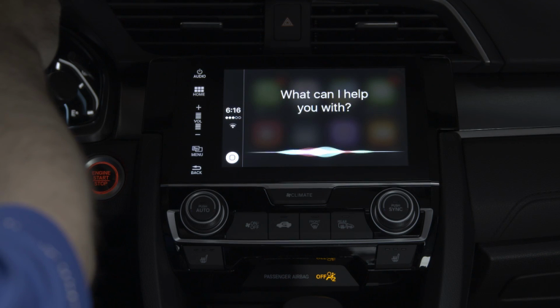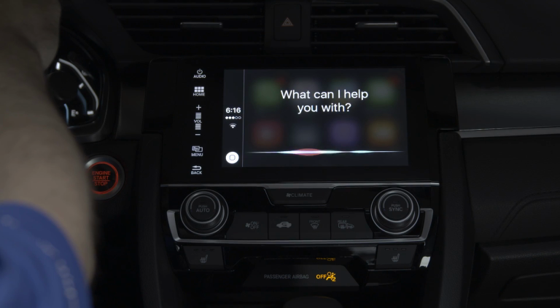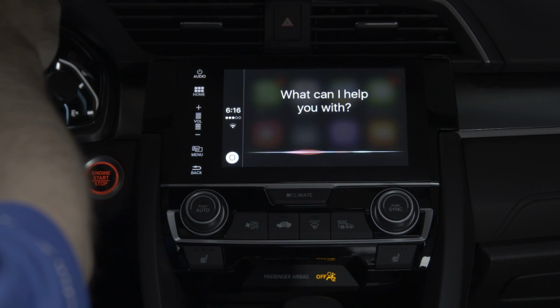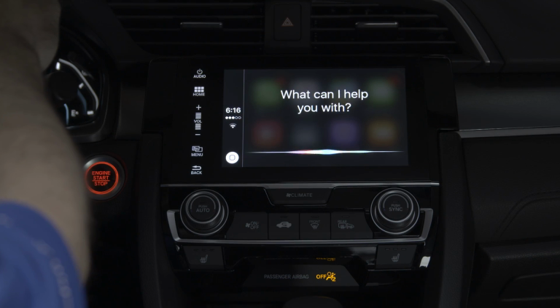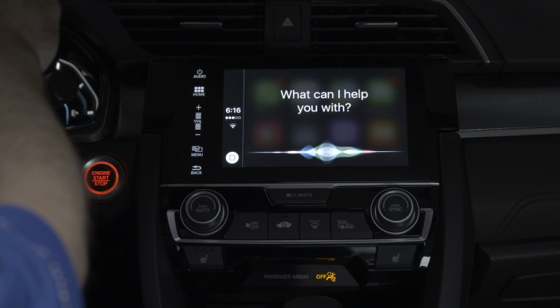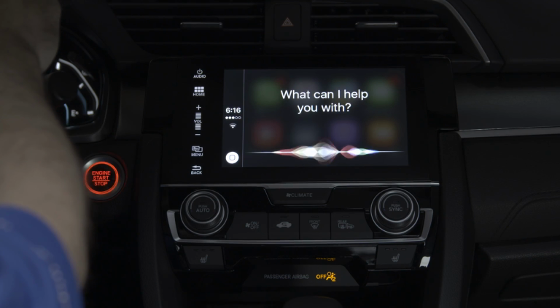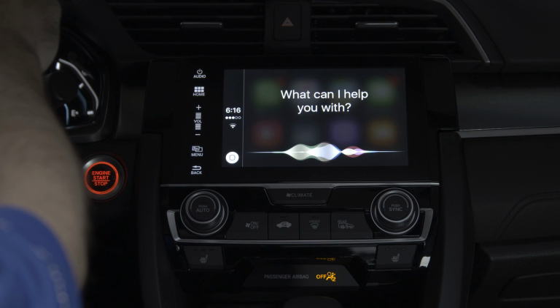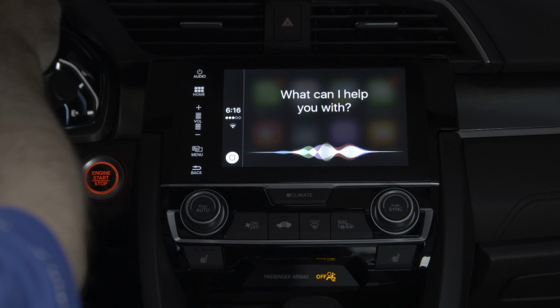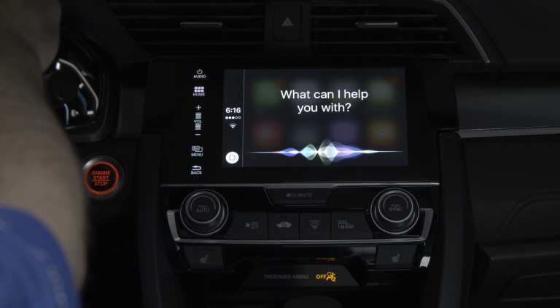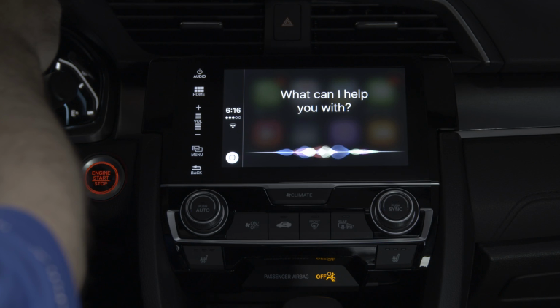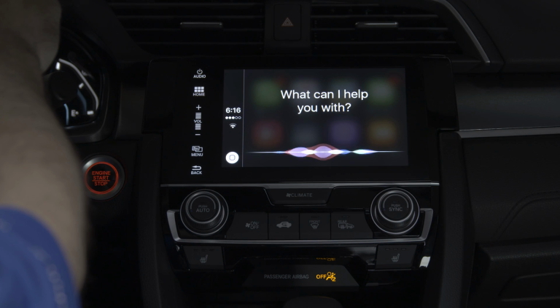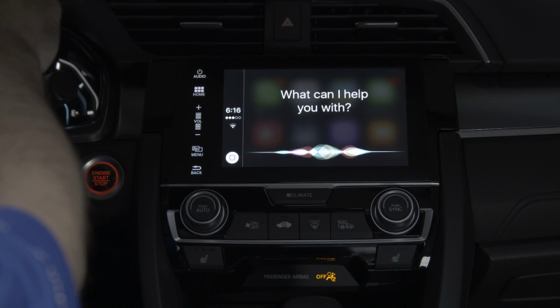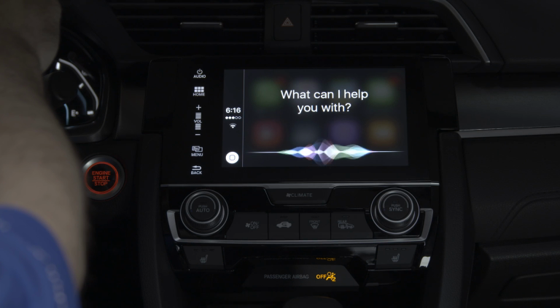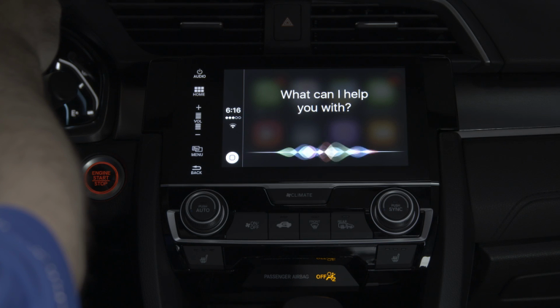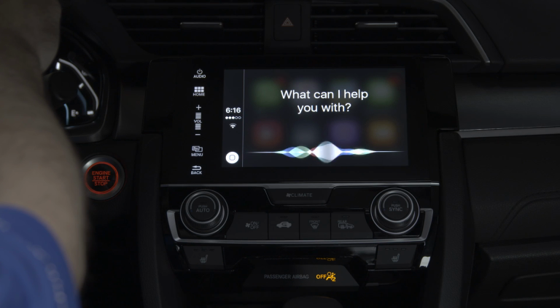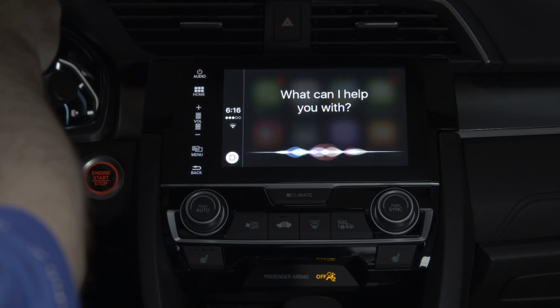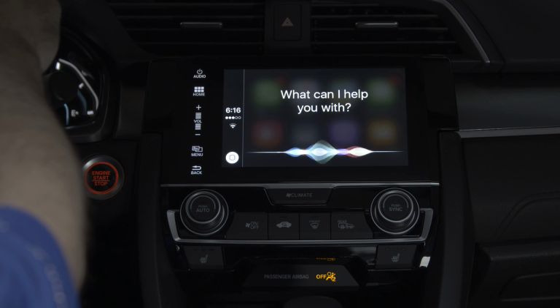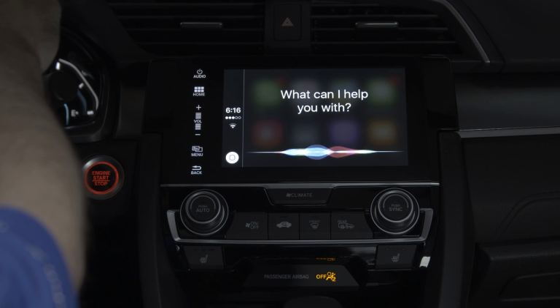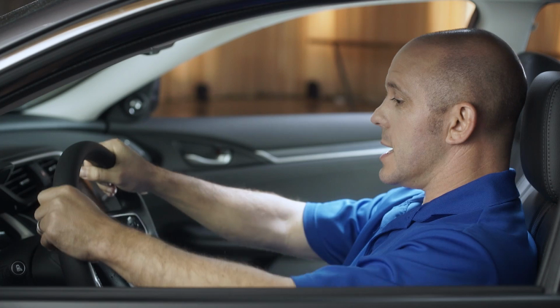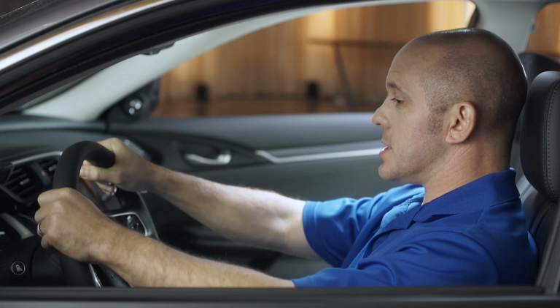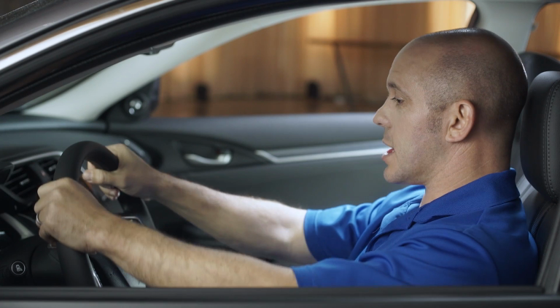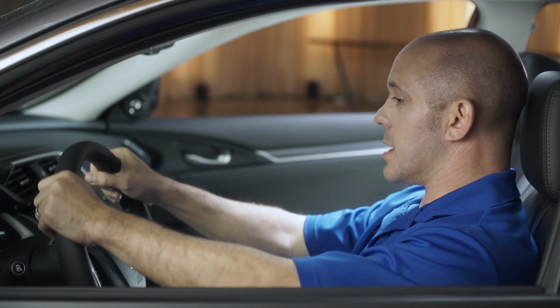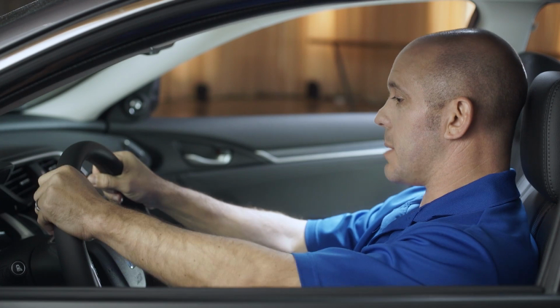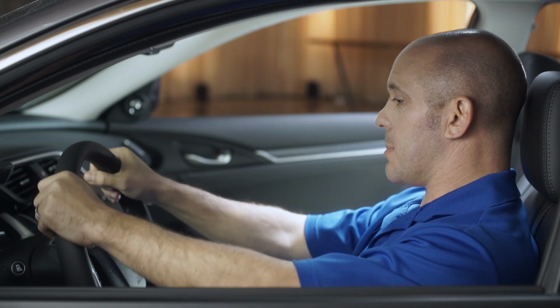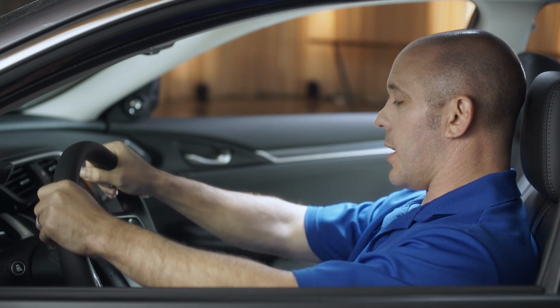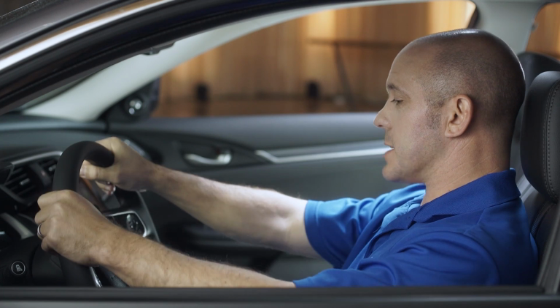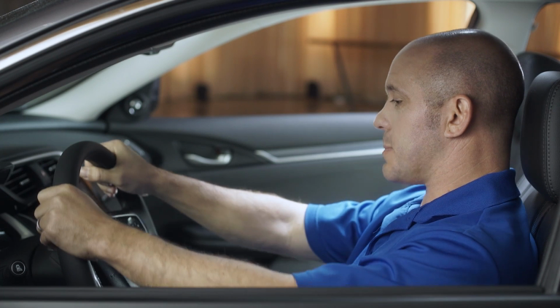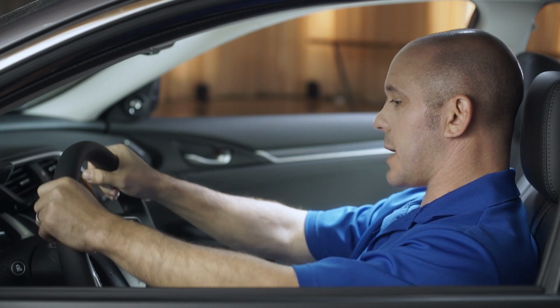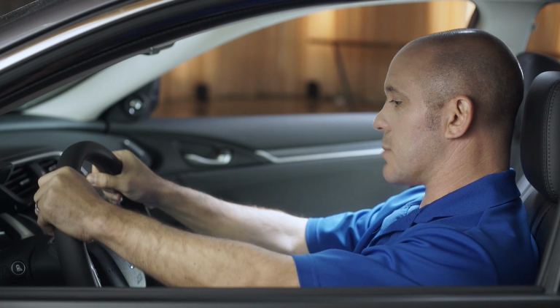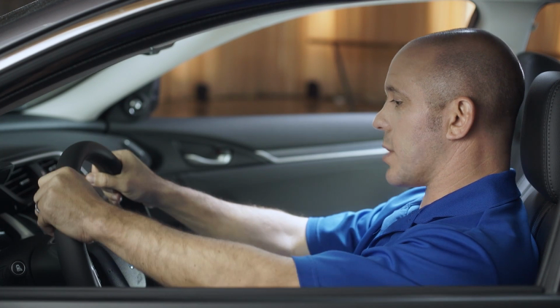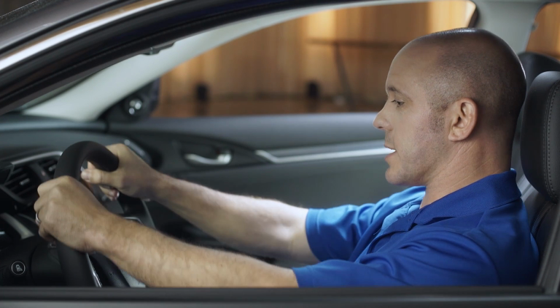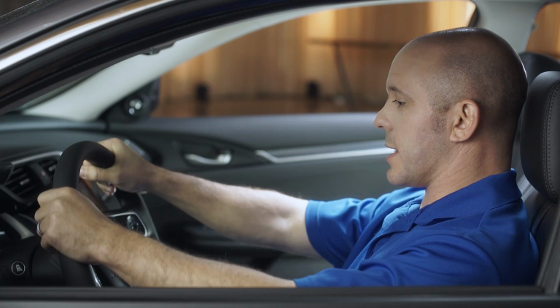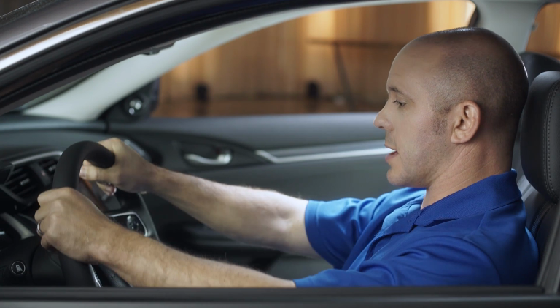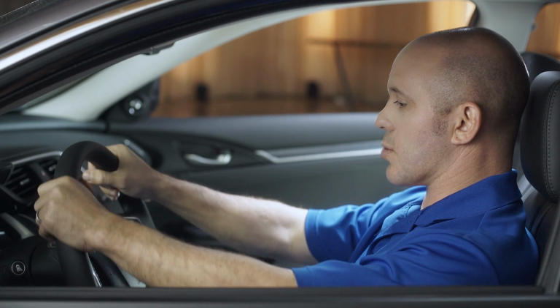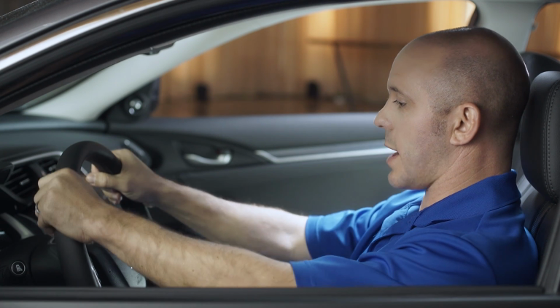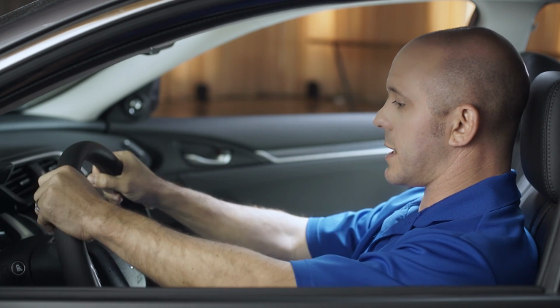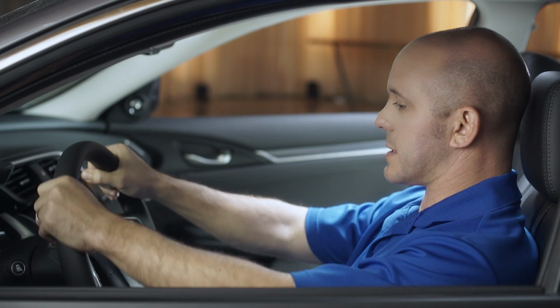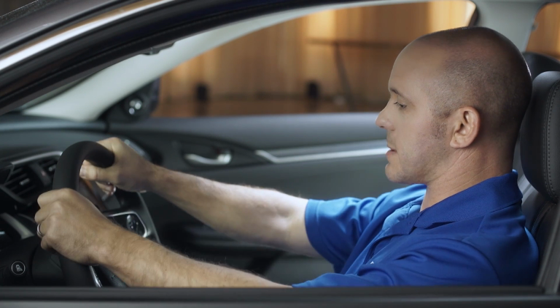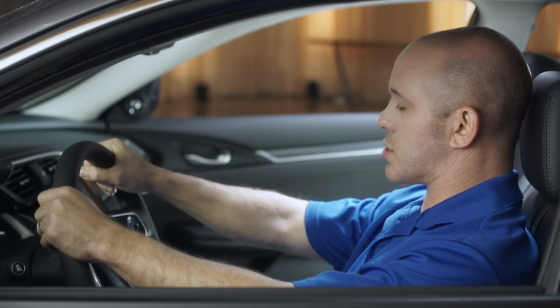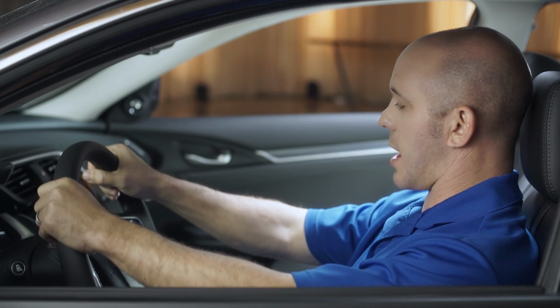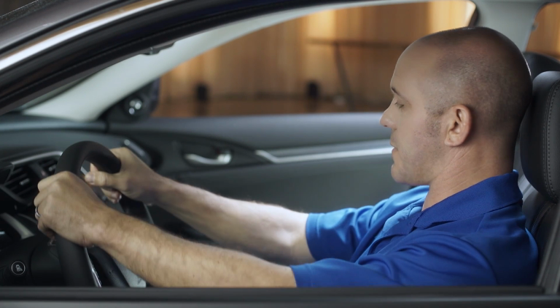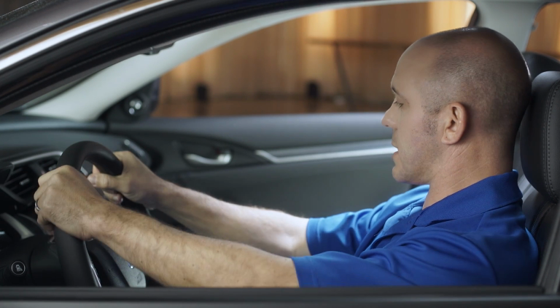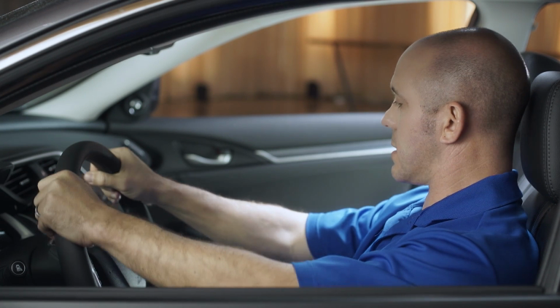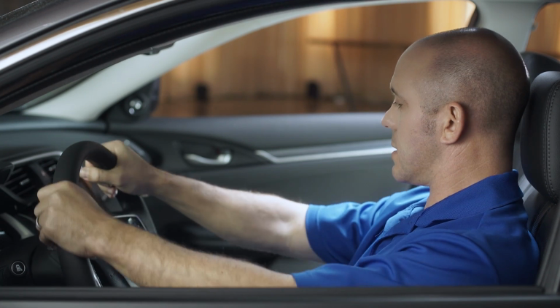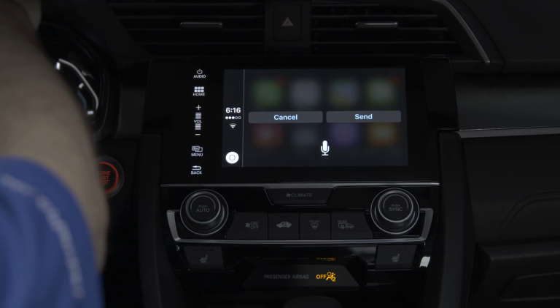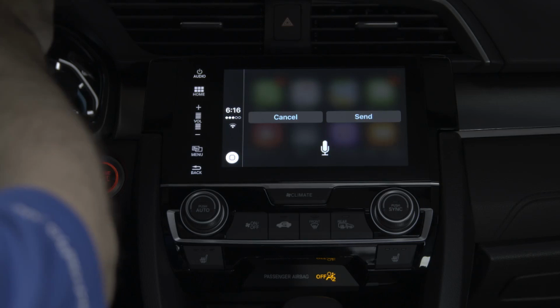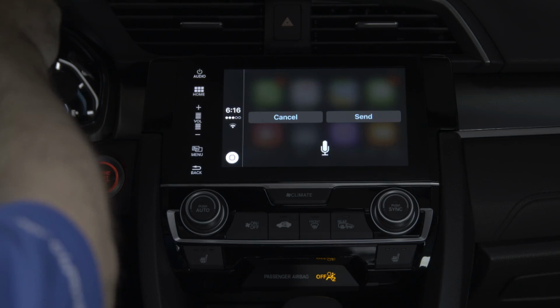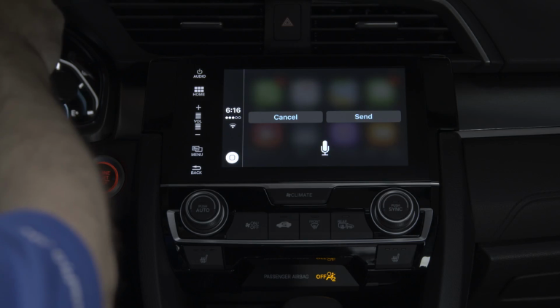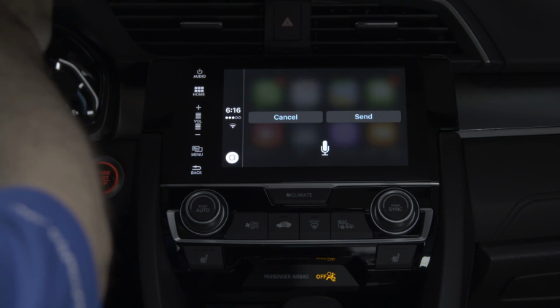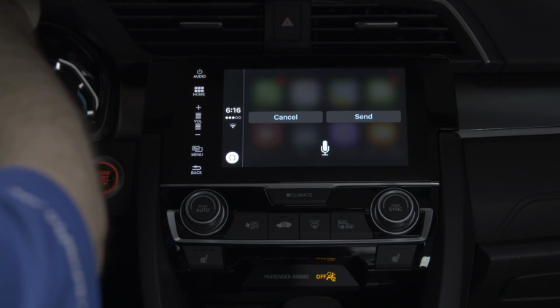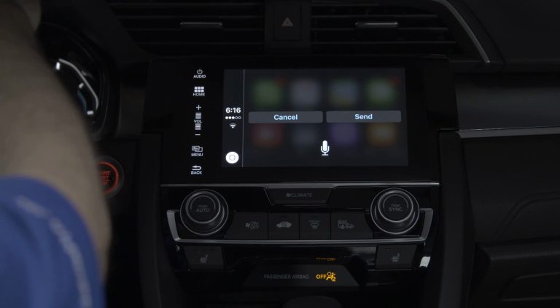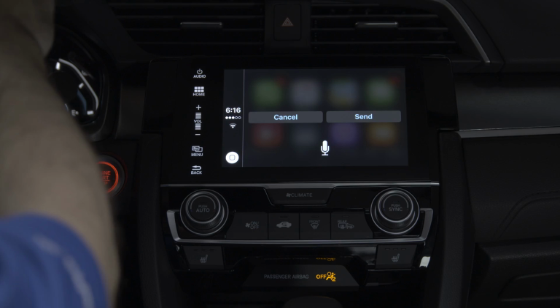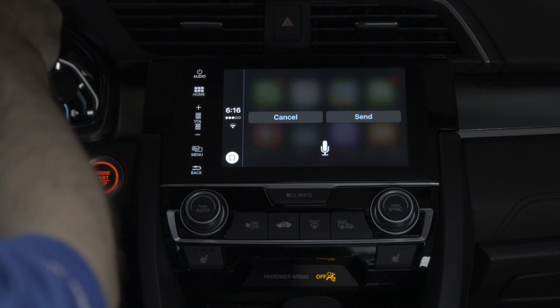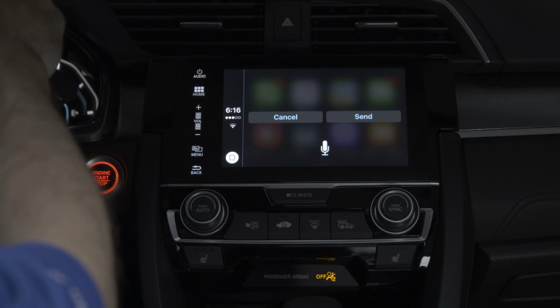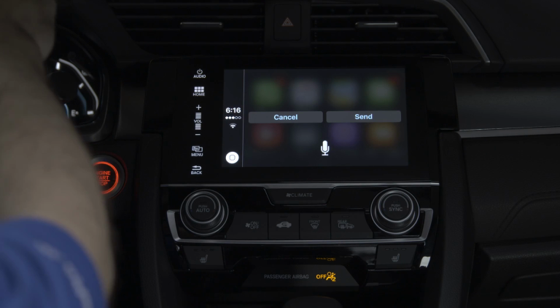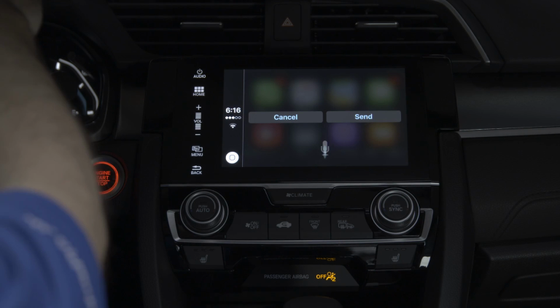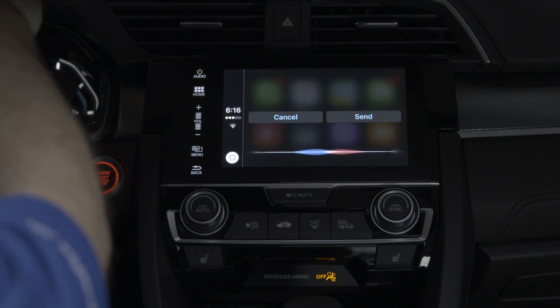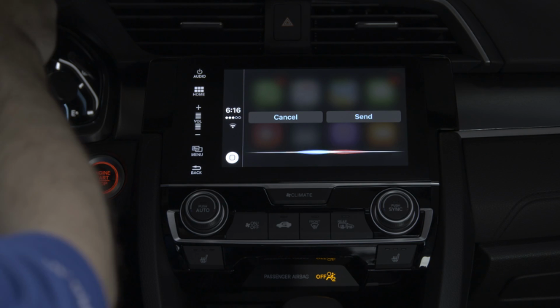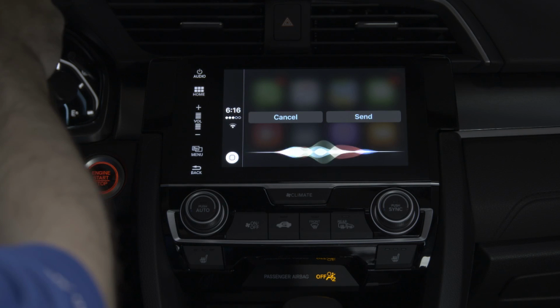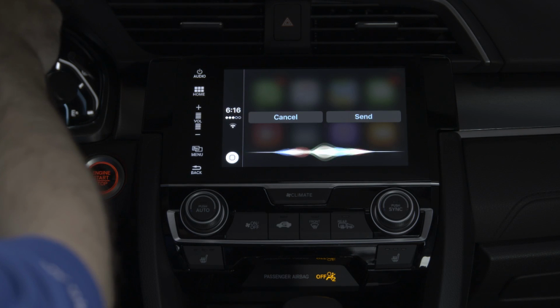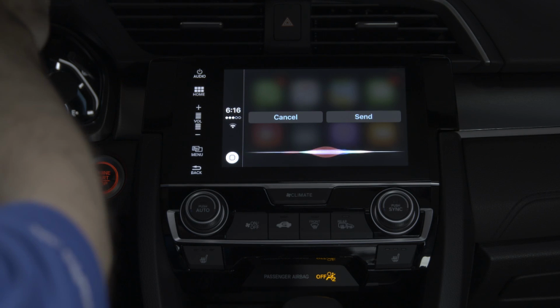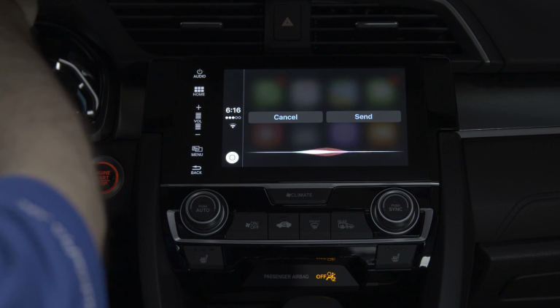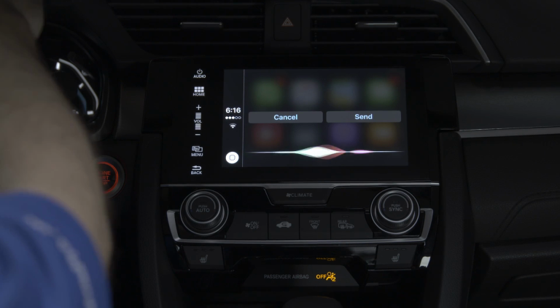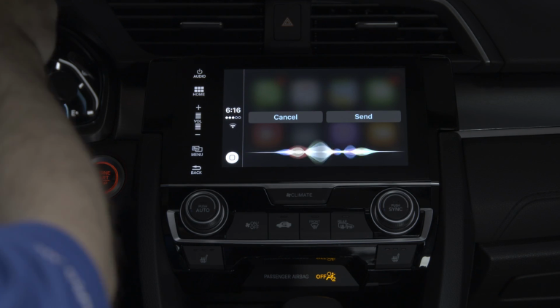Send an email to the big boss. Sorry big boss, but I'm running late — ran into some traffic. Ready to send it? Yes.